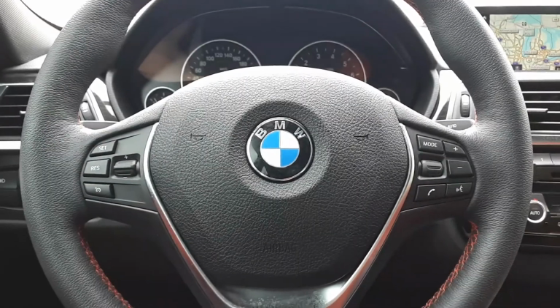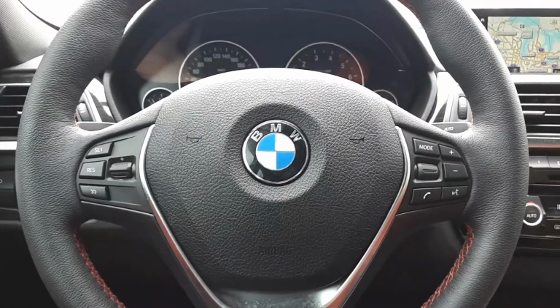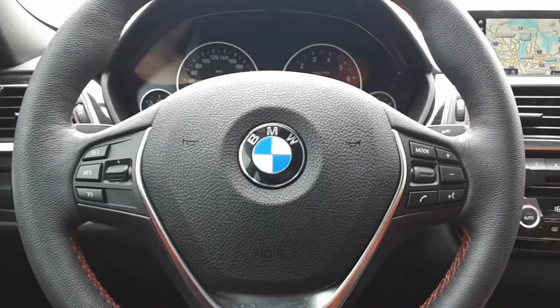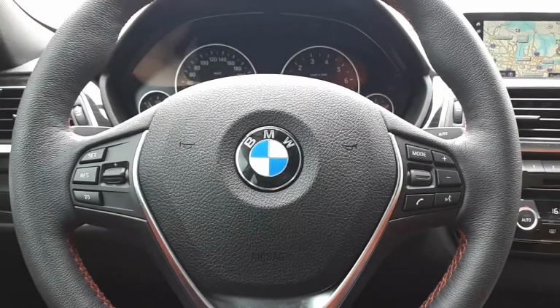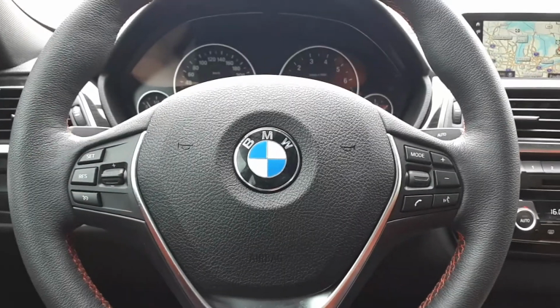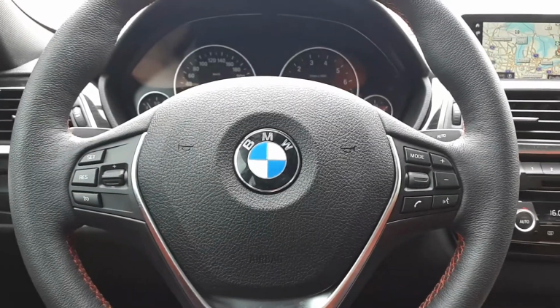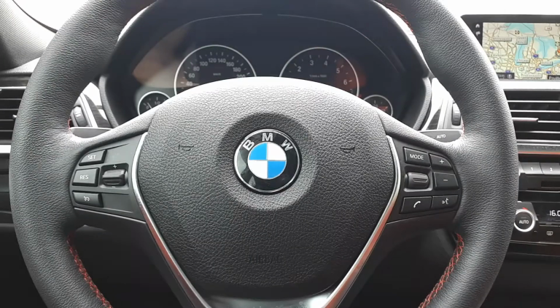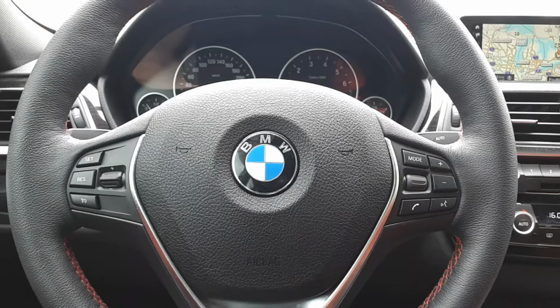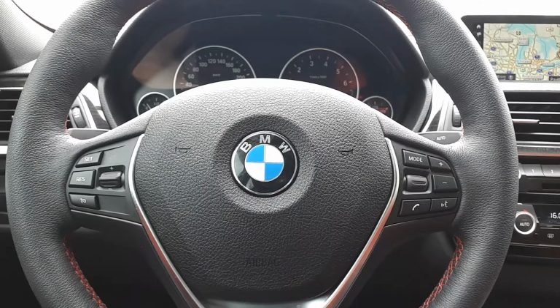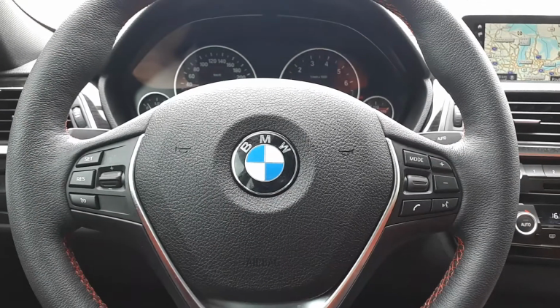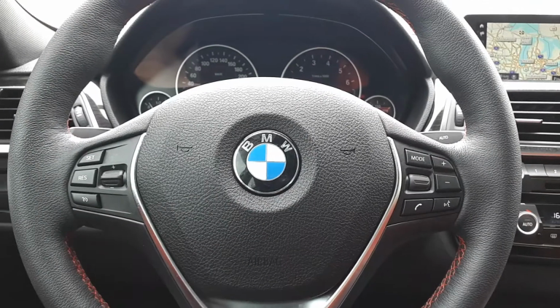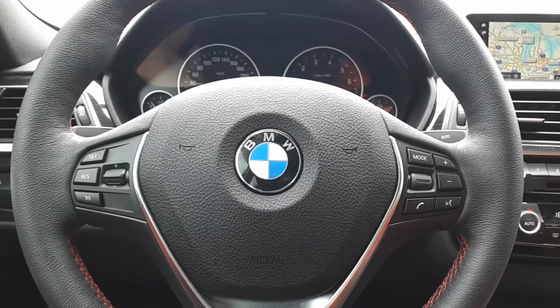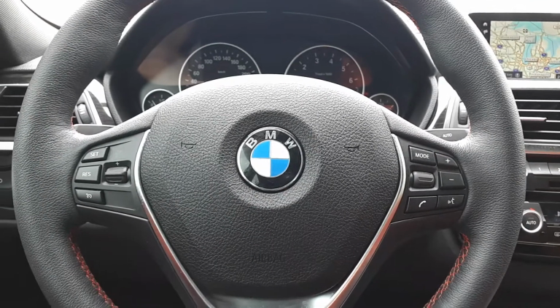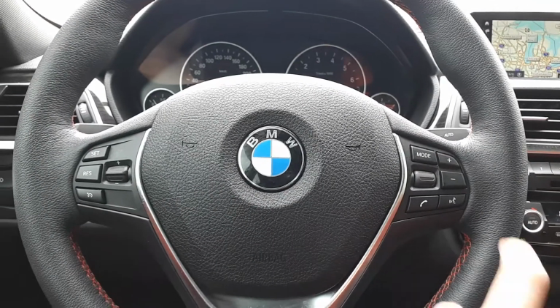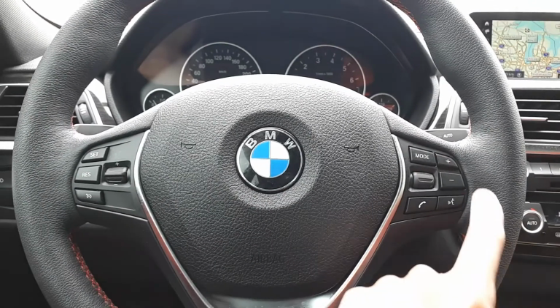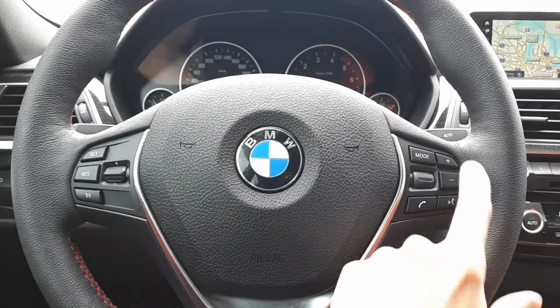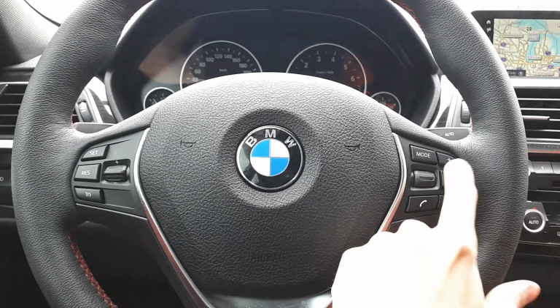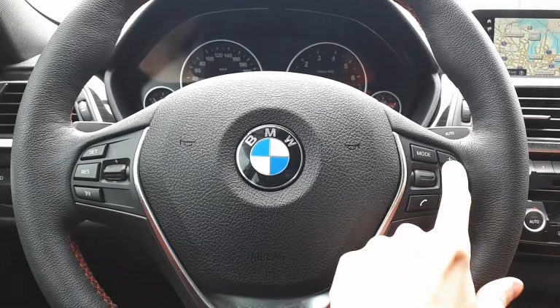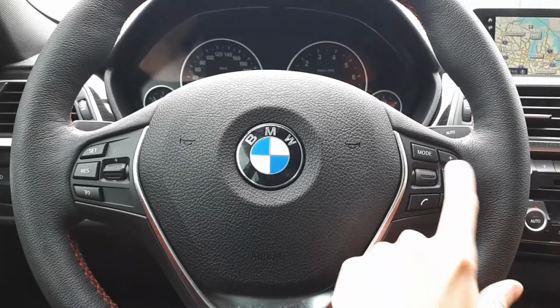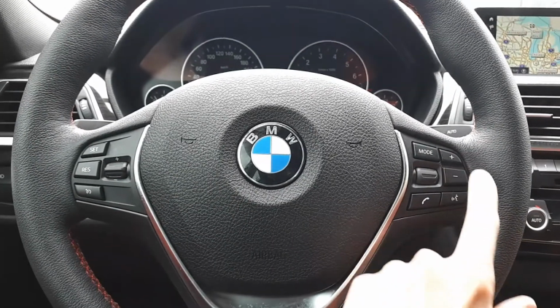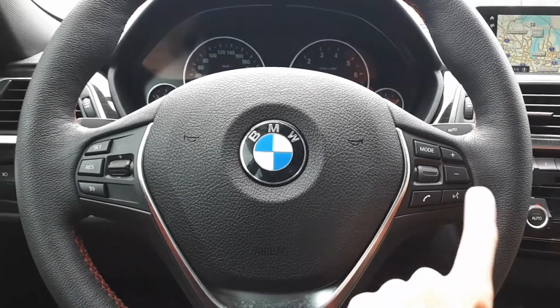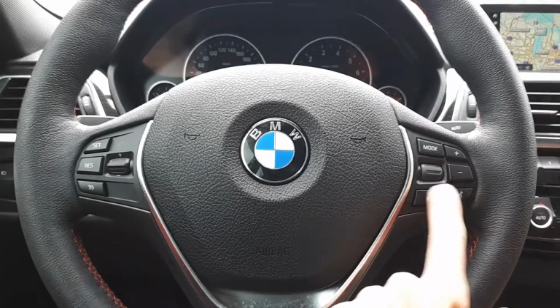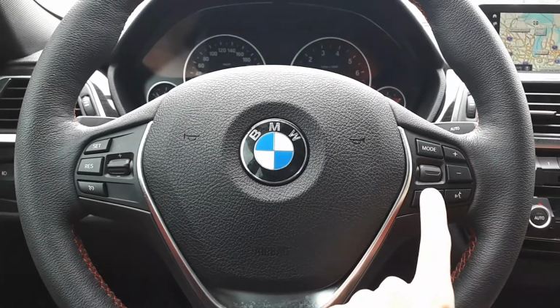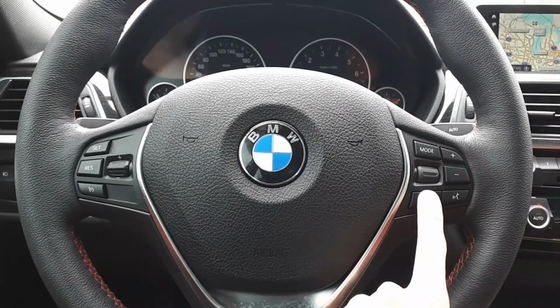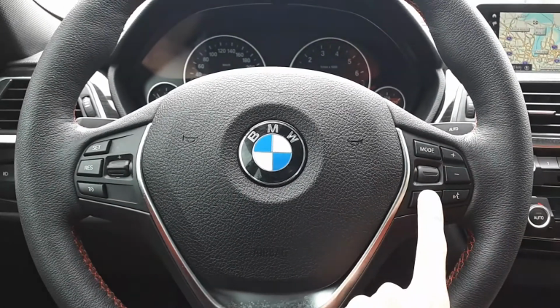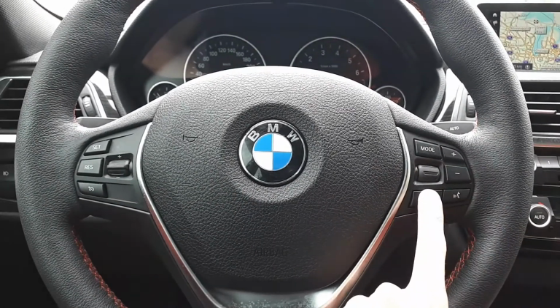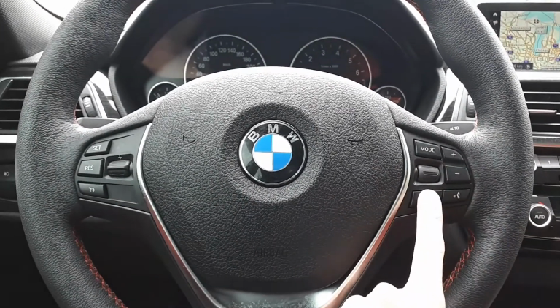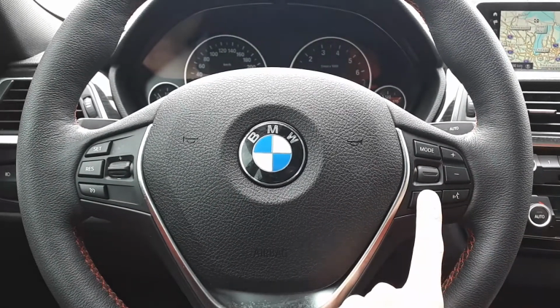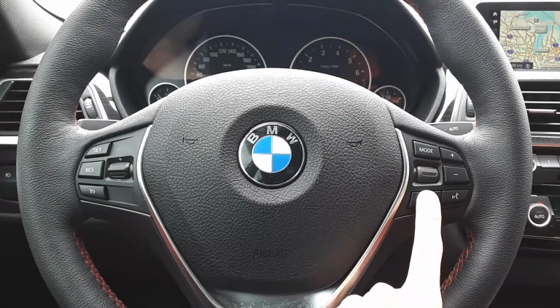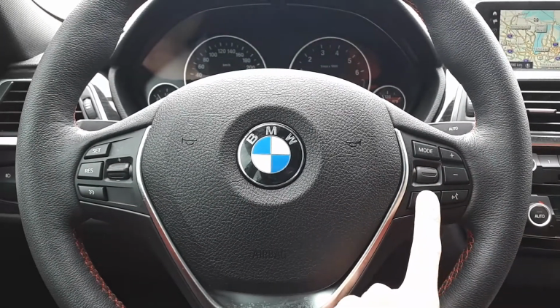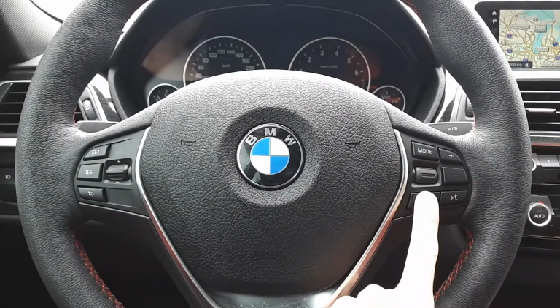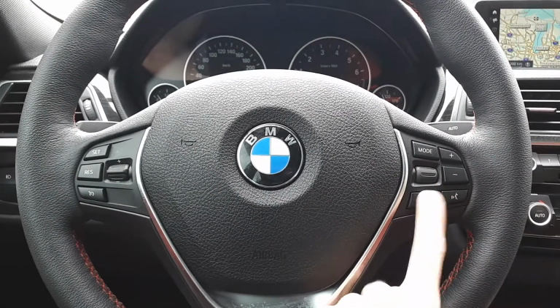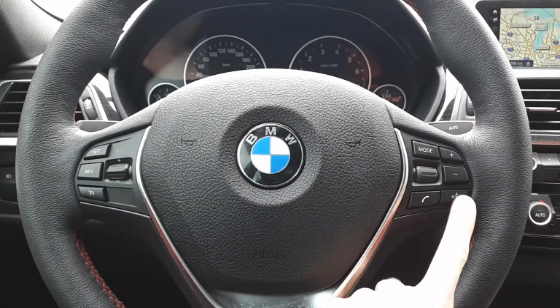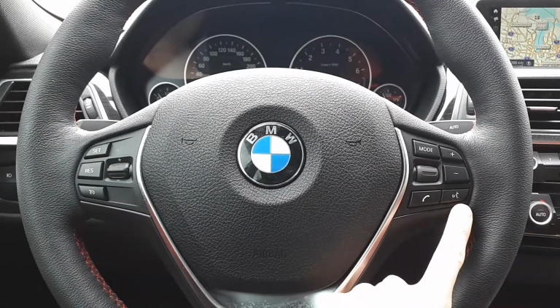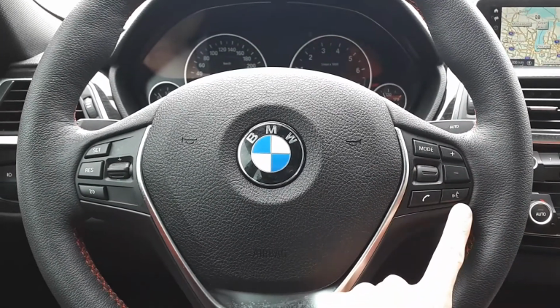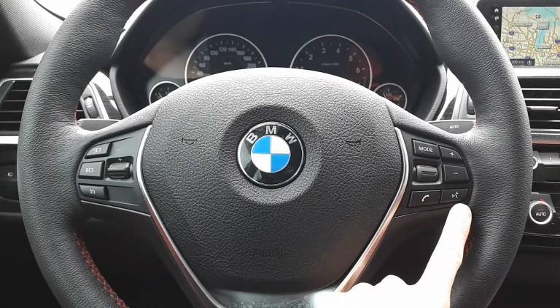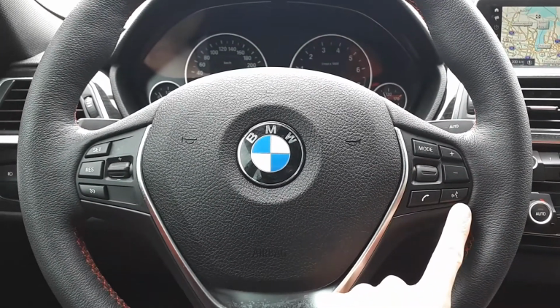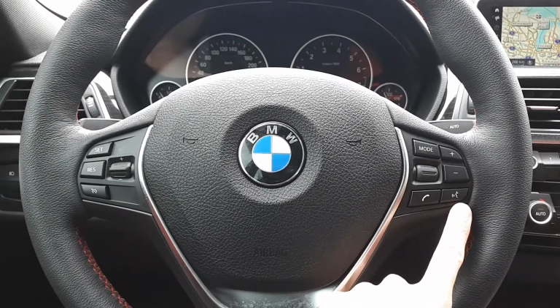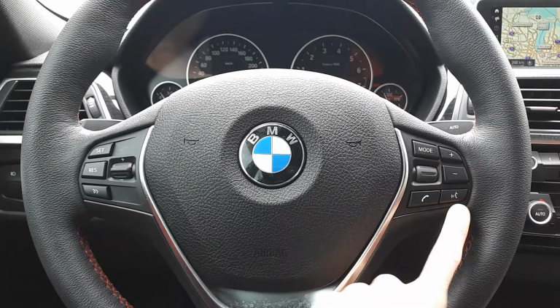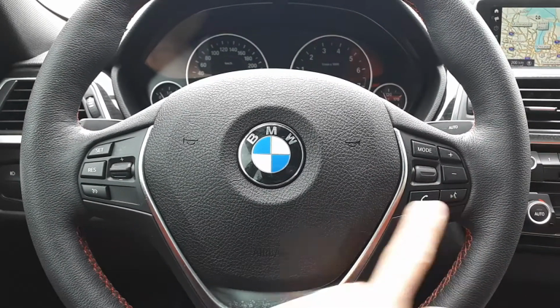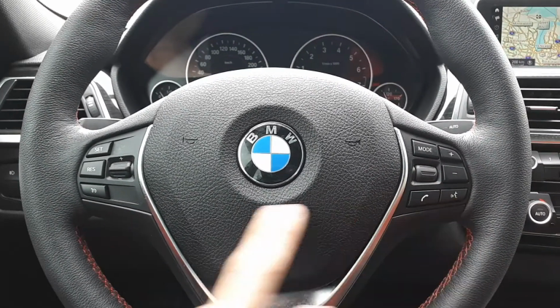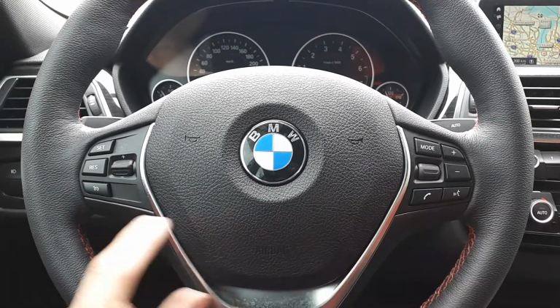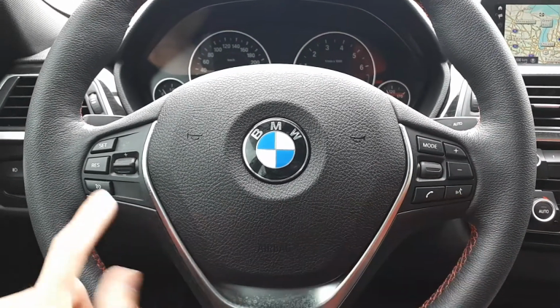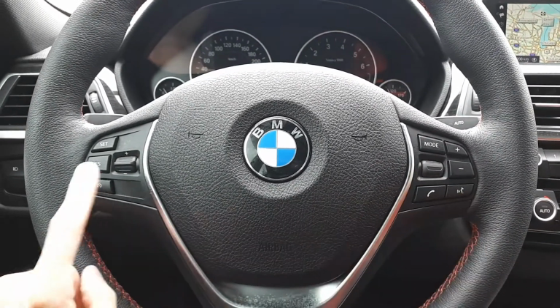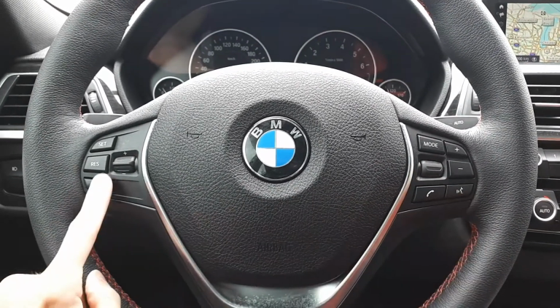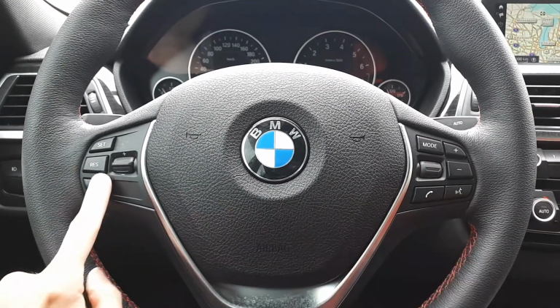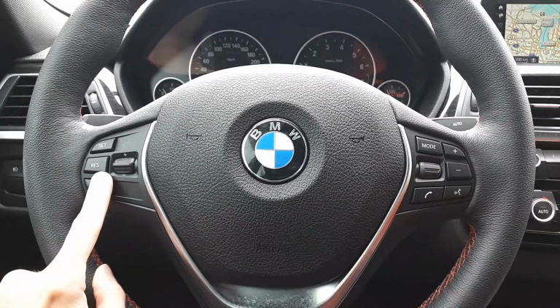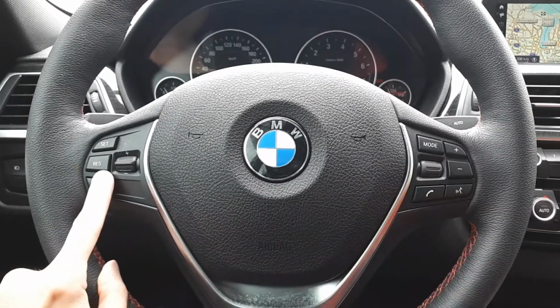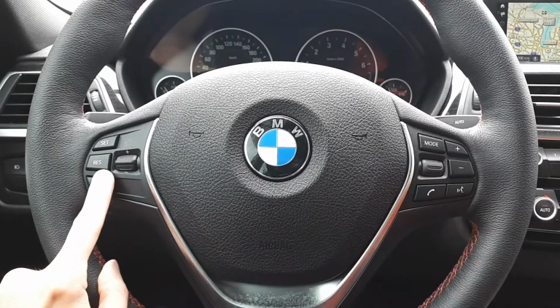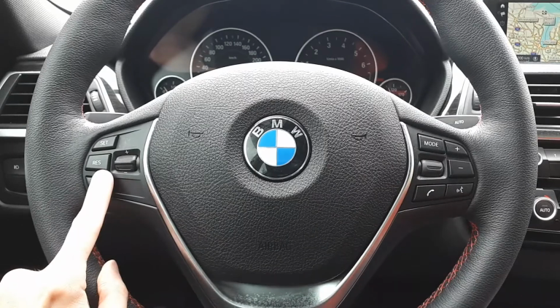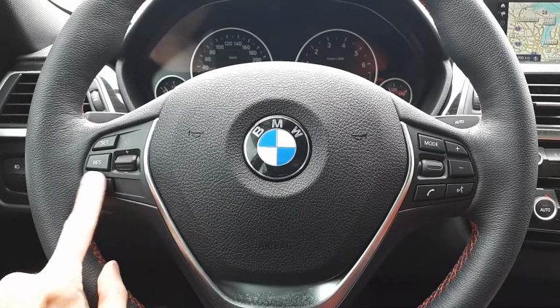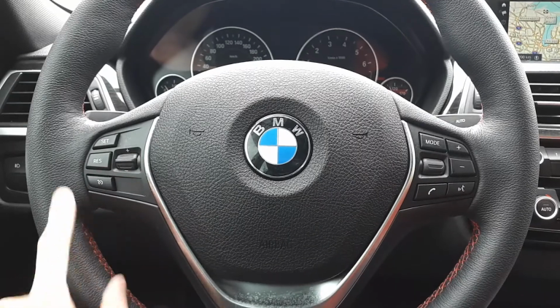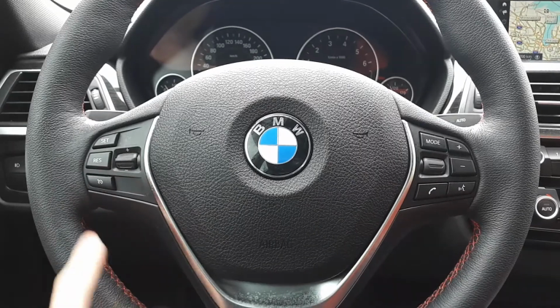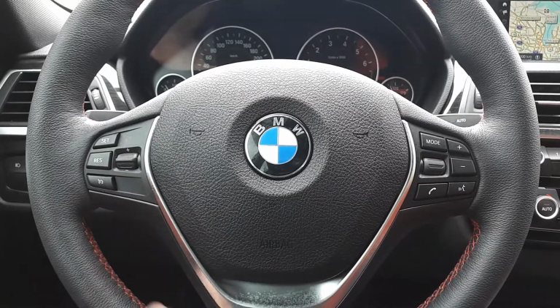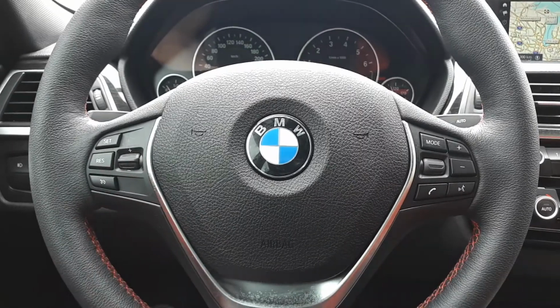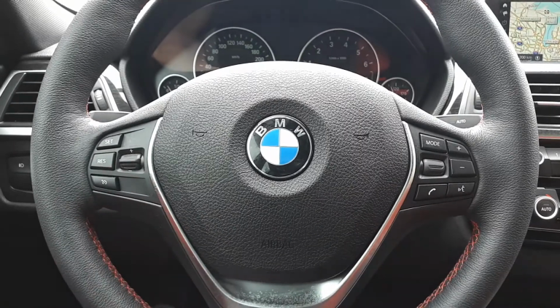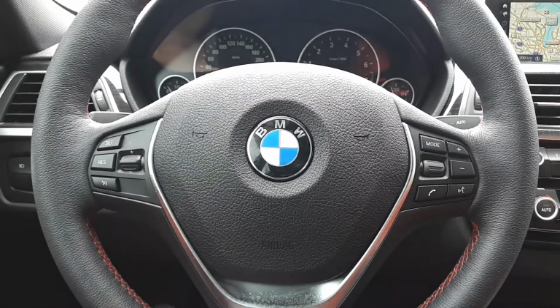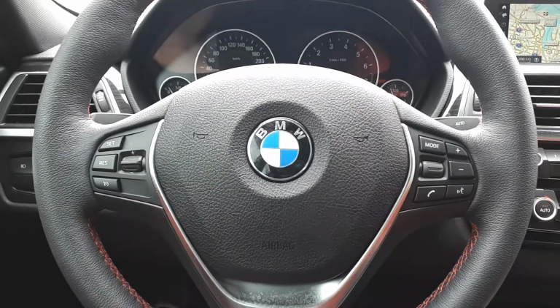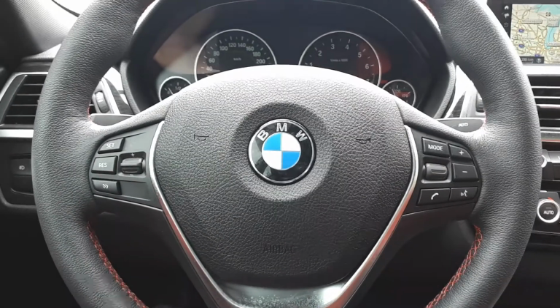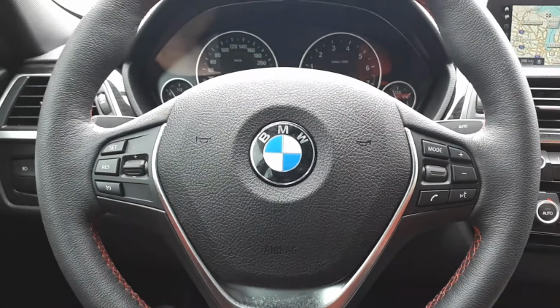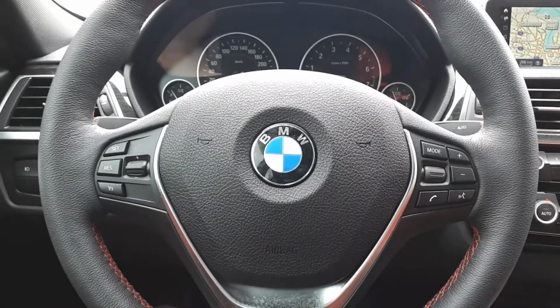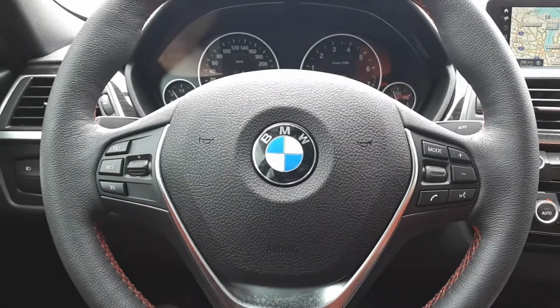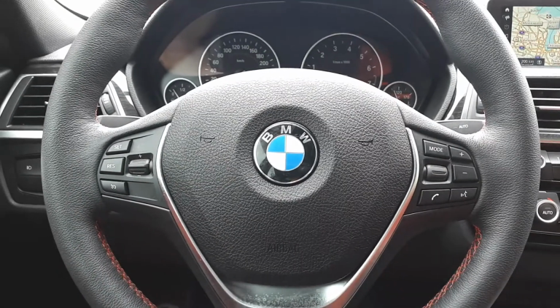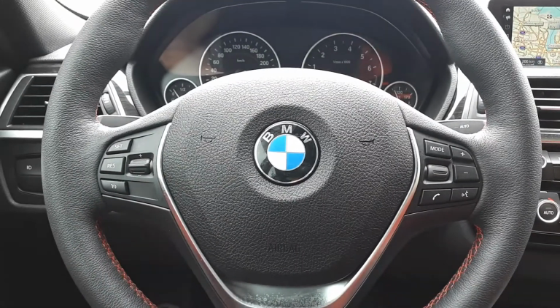This vehicle also has steering wheel audio, Bluetooth phone connectivity, voice recognition, cruise controls, and a heated leather steering wheel.